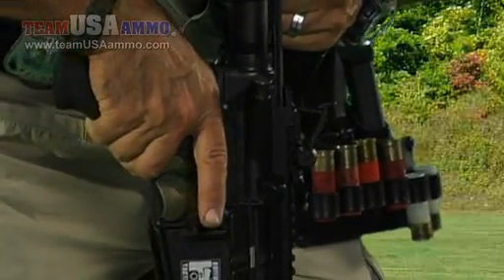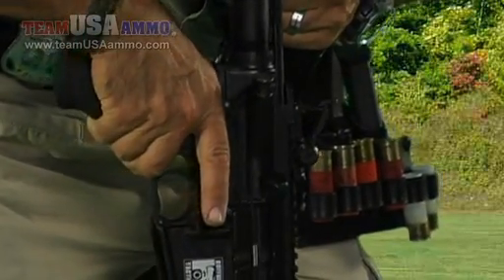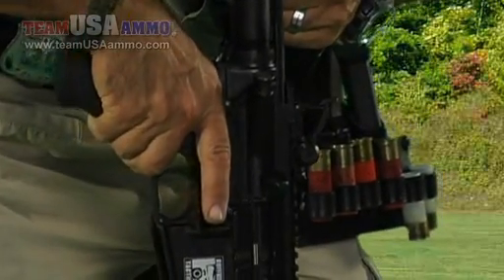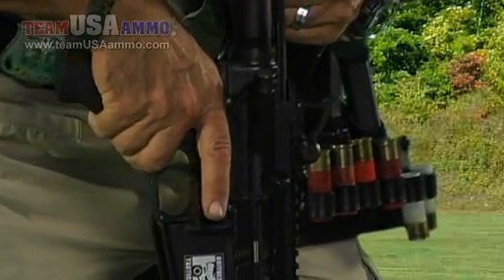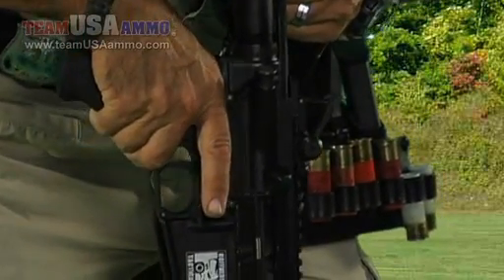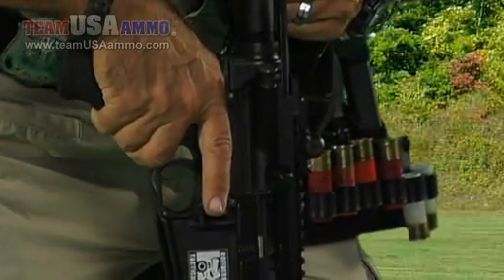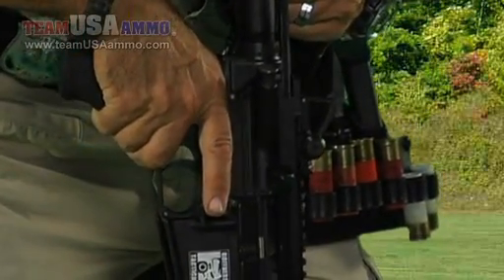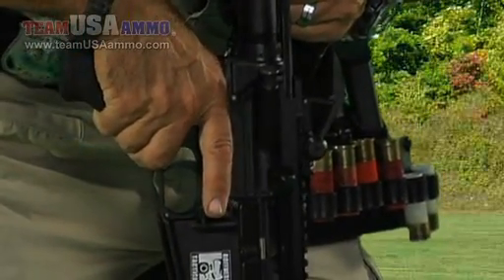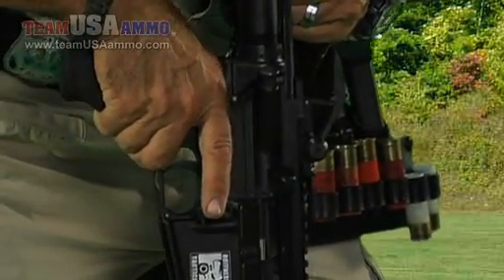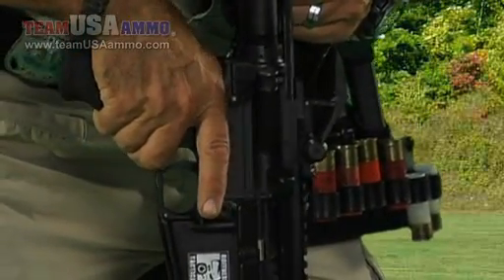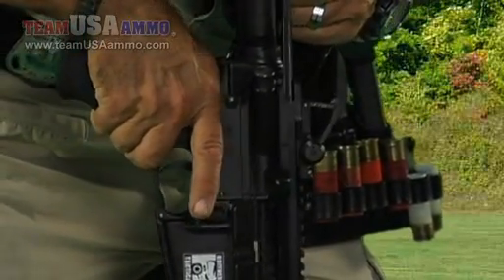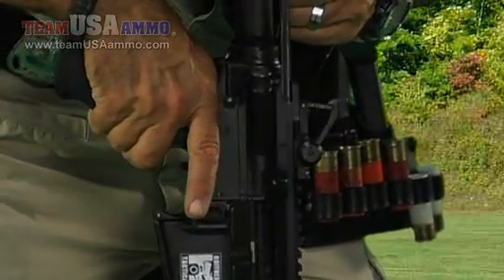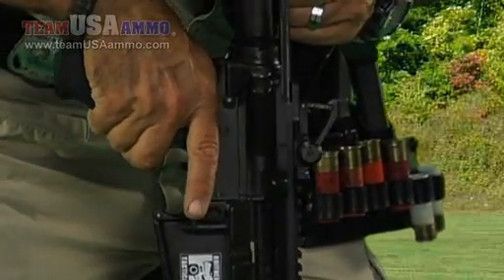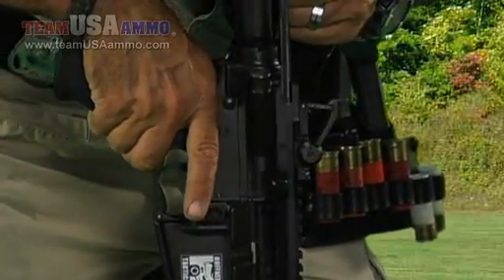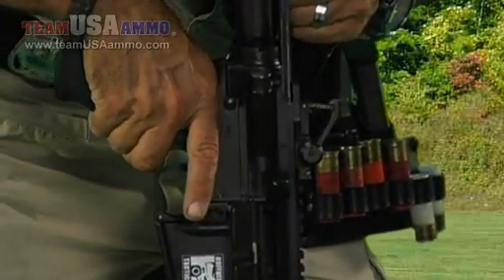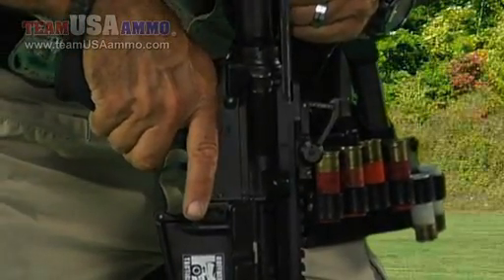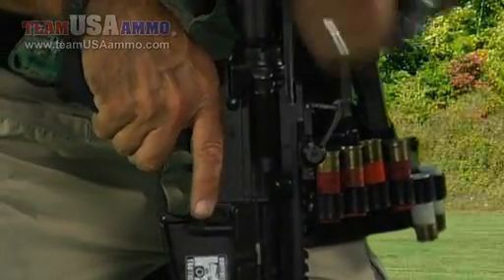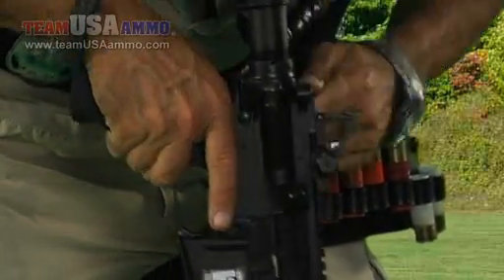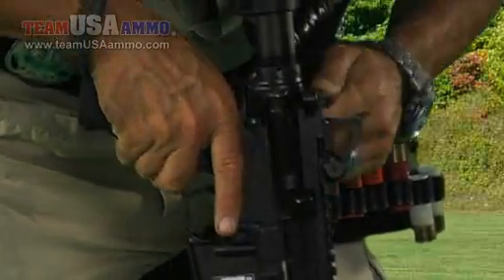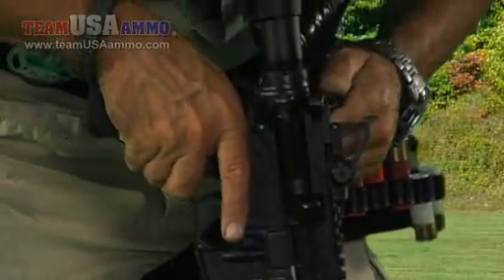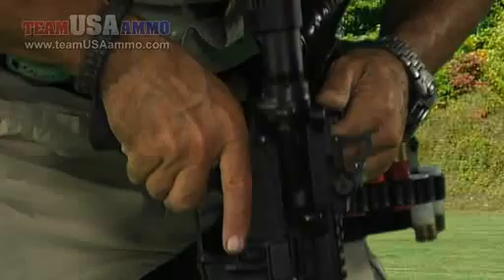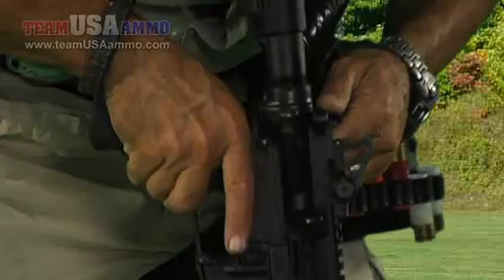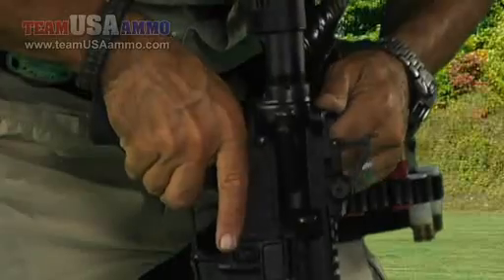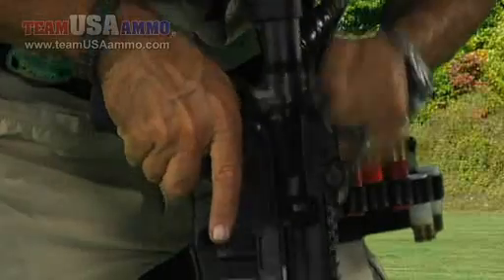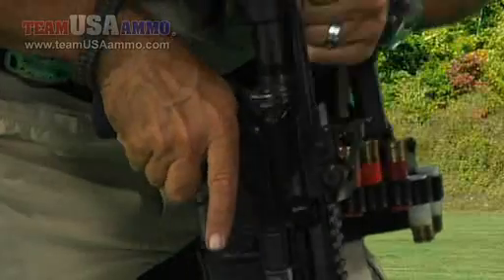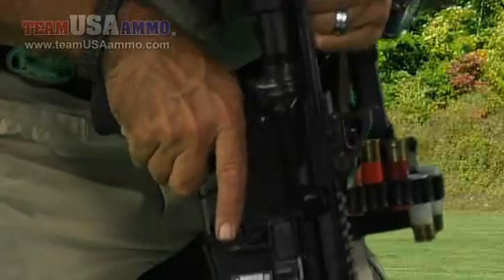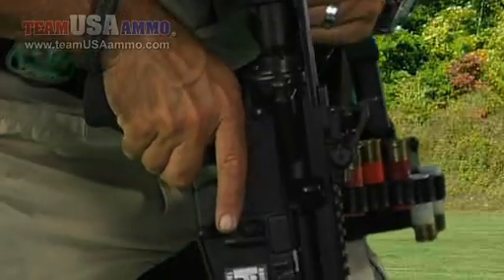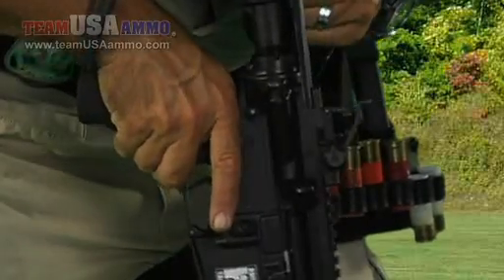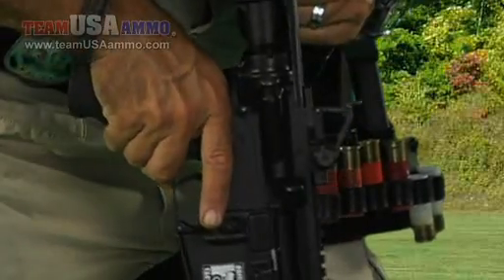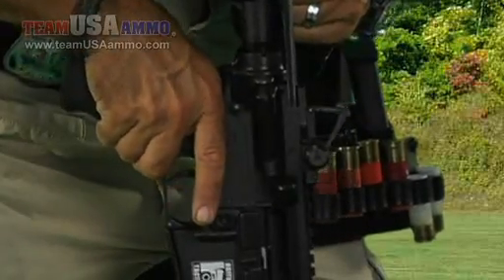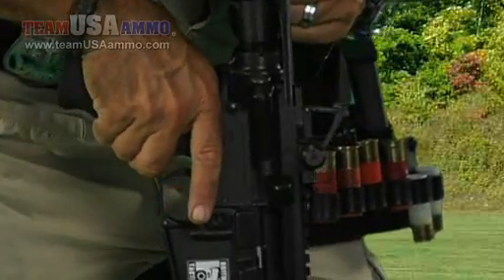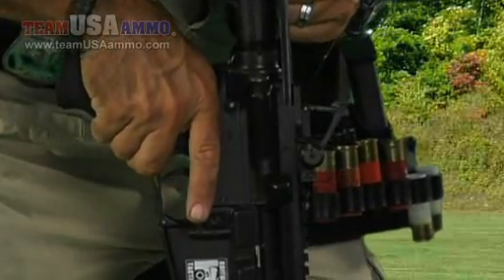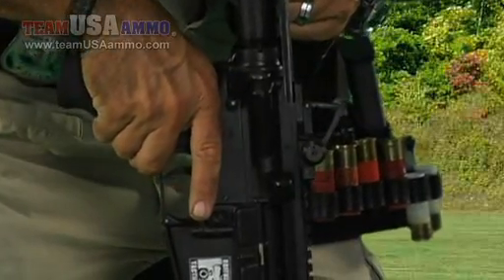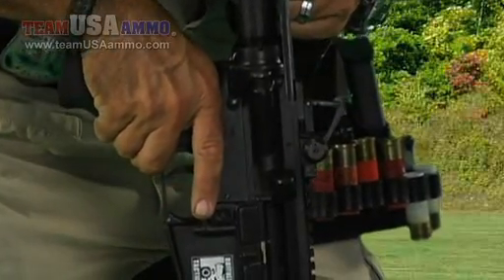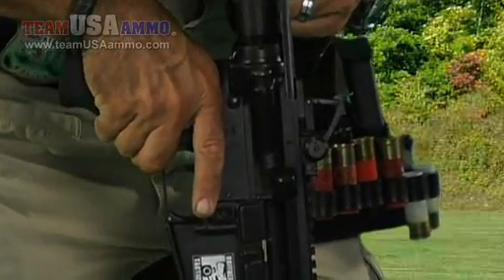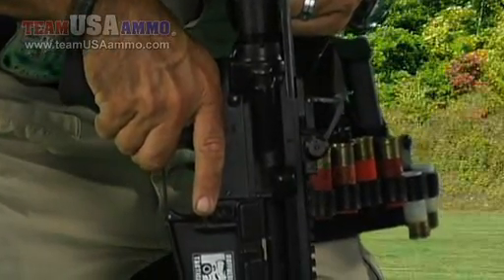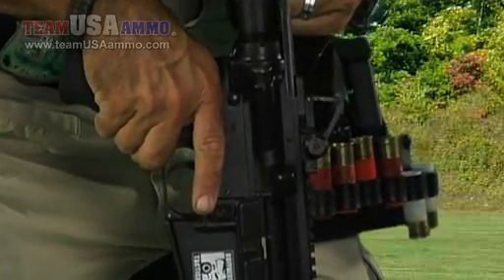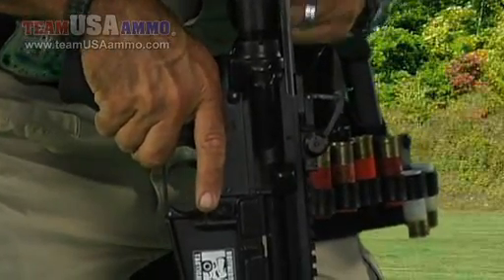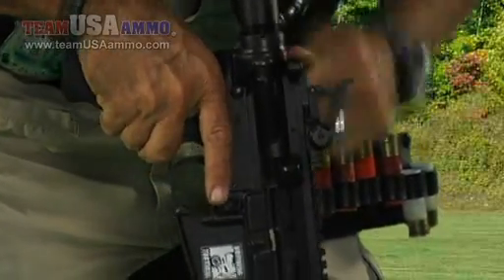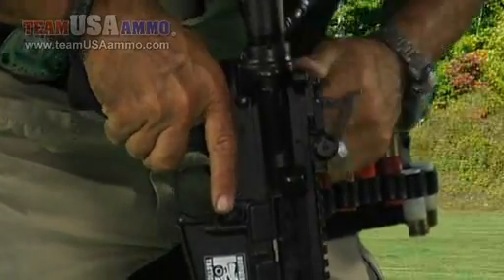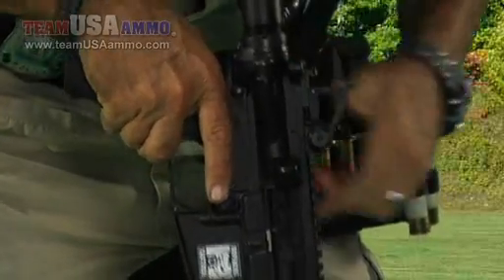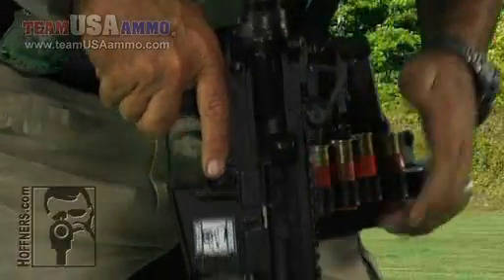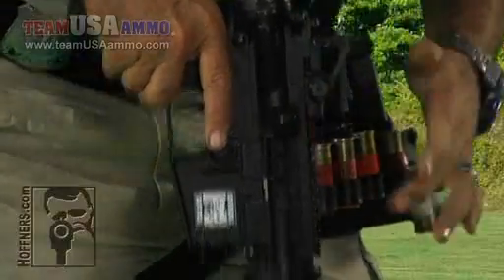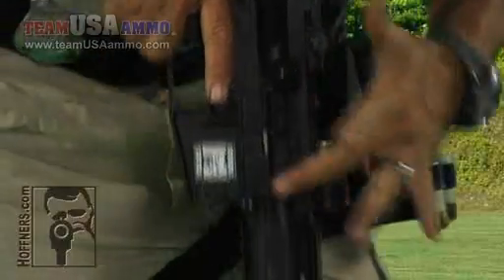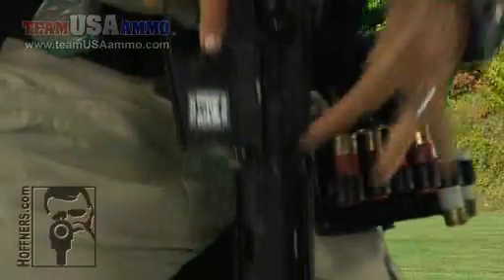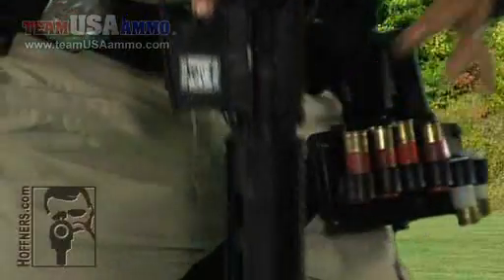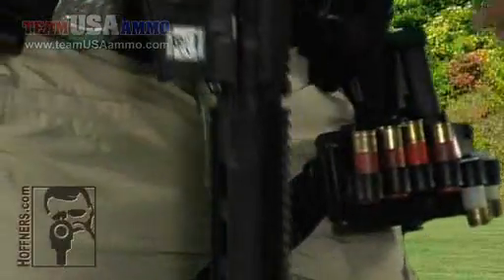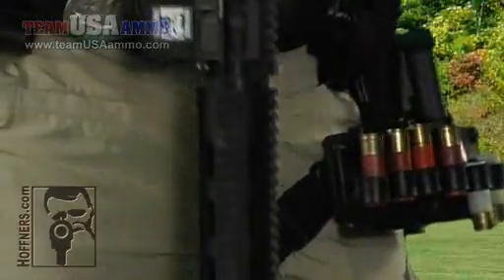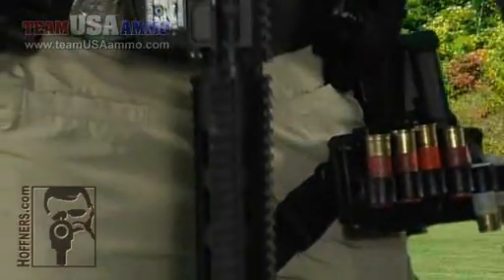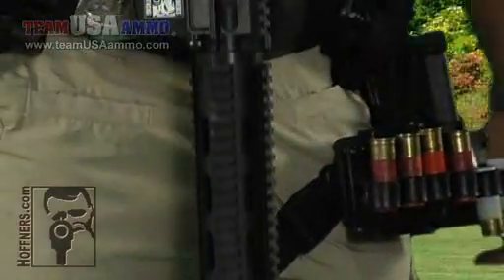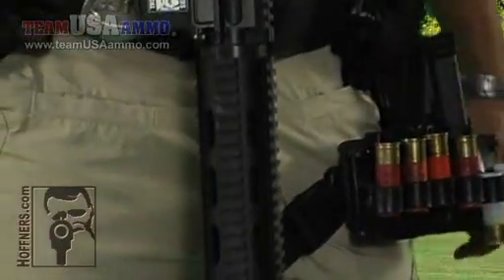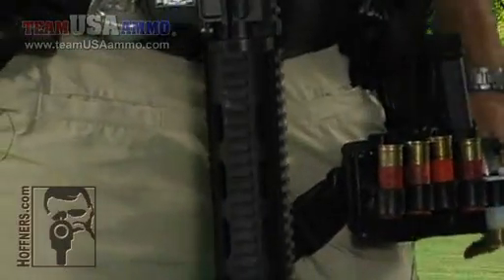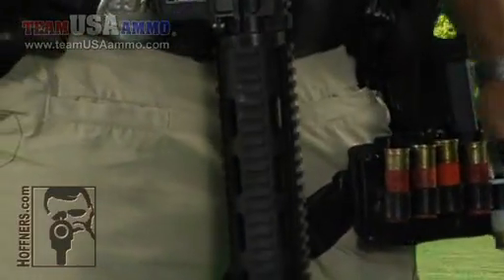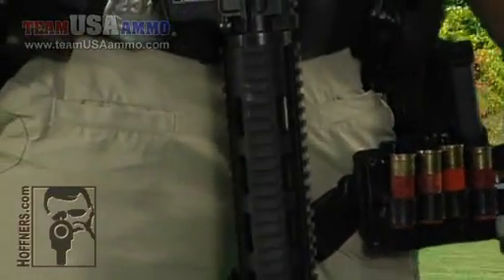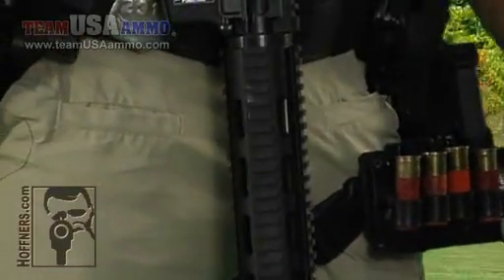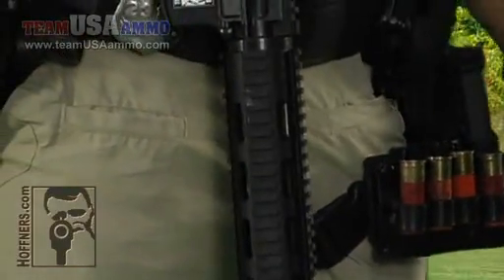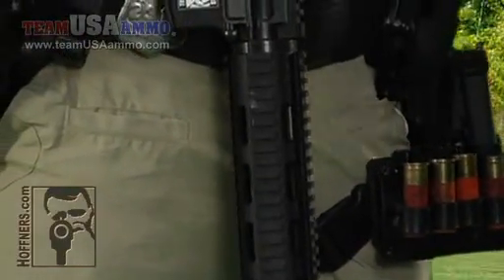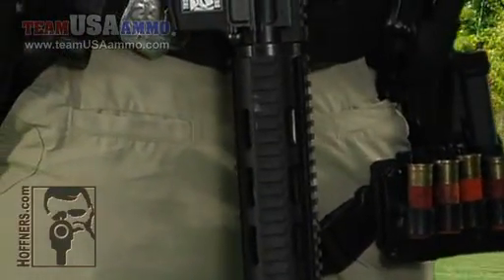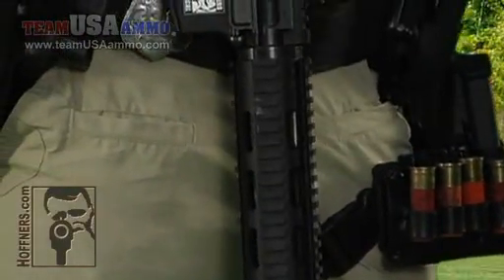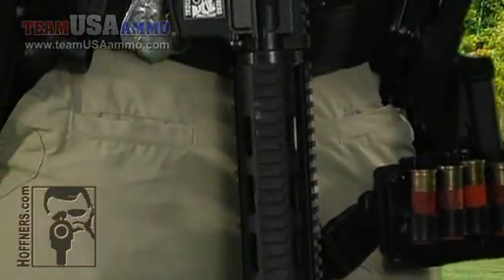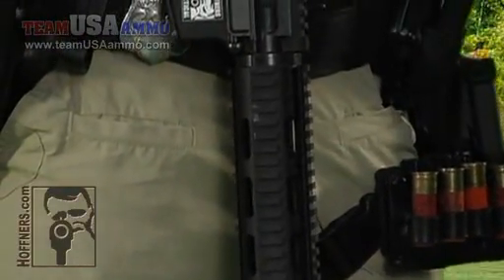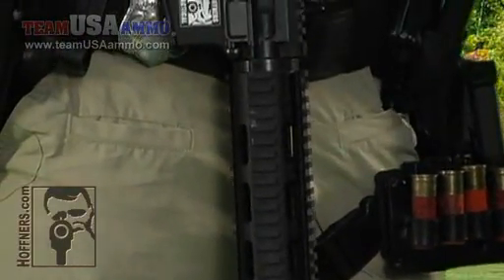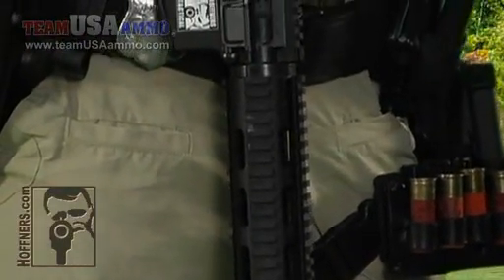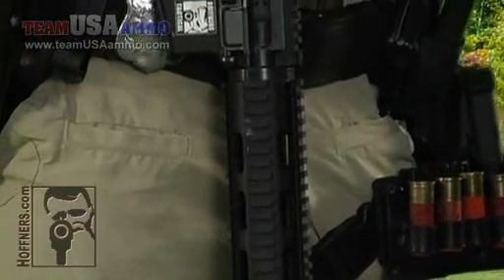See it? I see that it's clear and safe. Close it, check it again. I now have verified the rifle clear and safe.